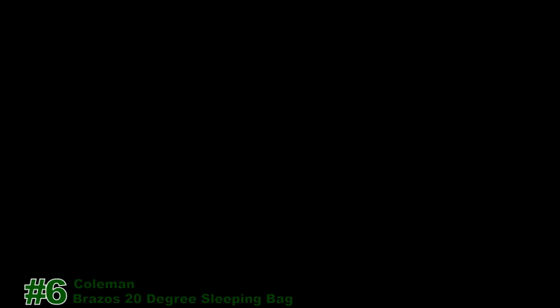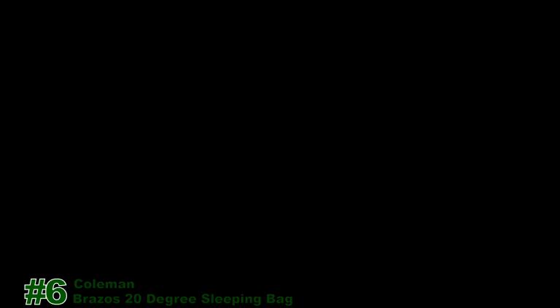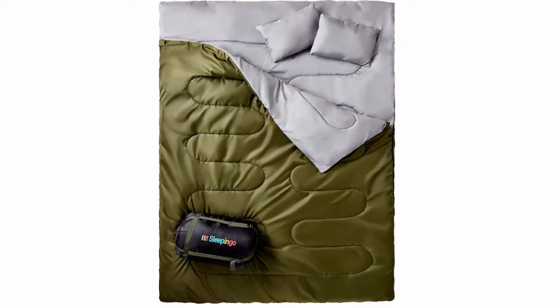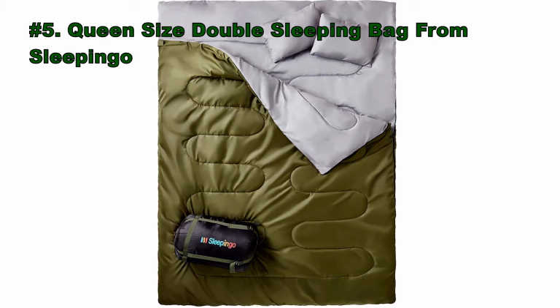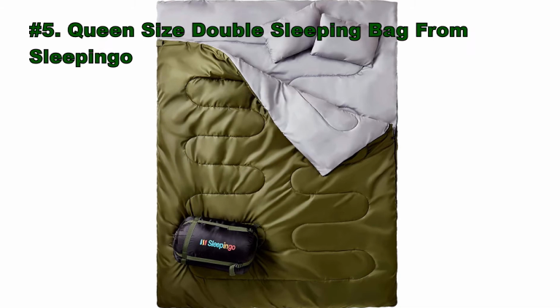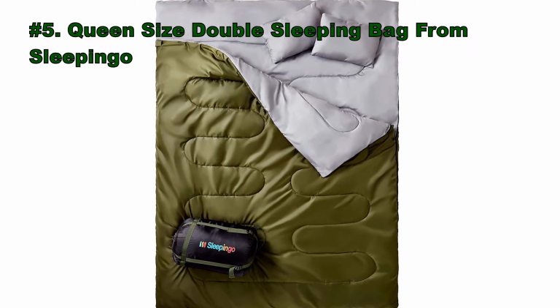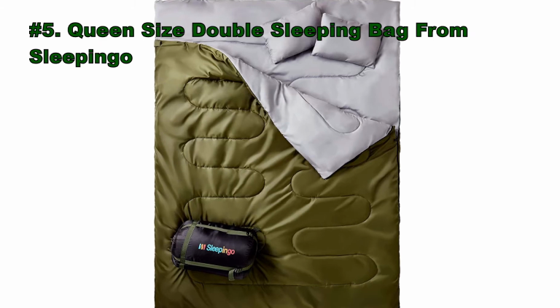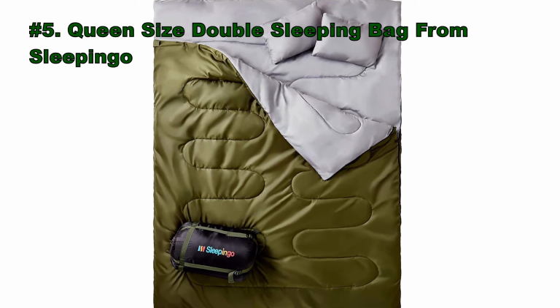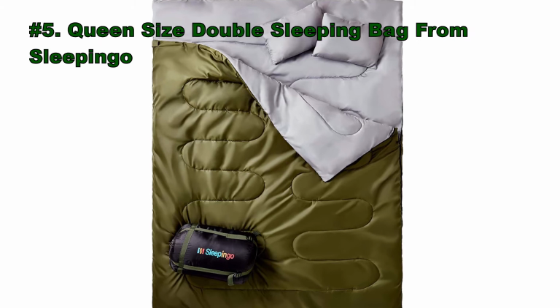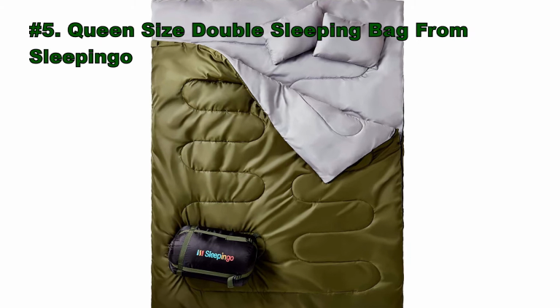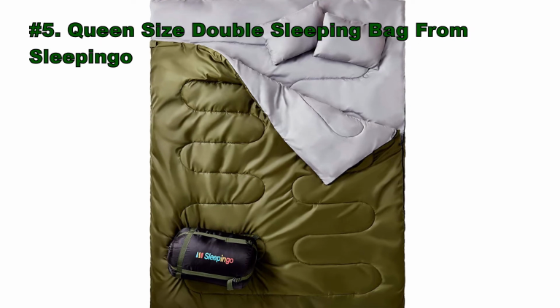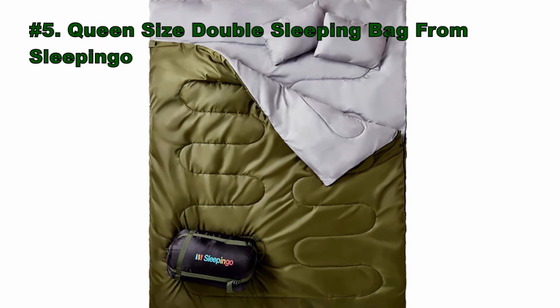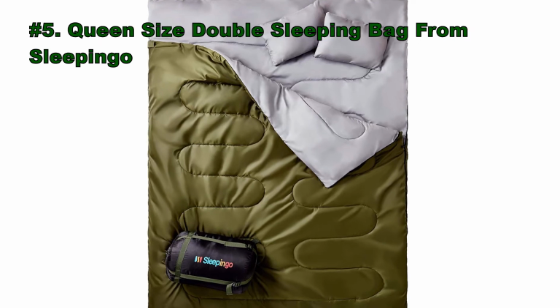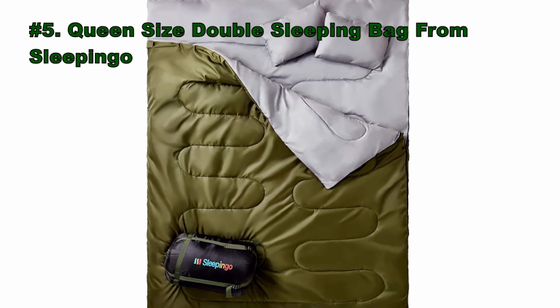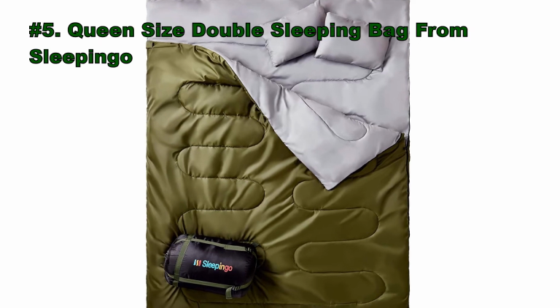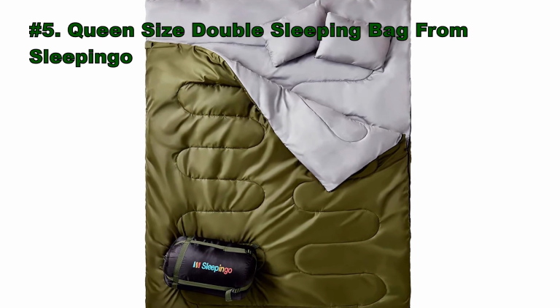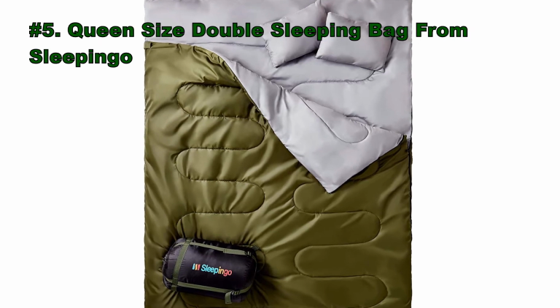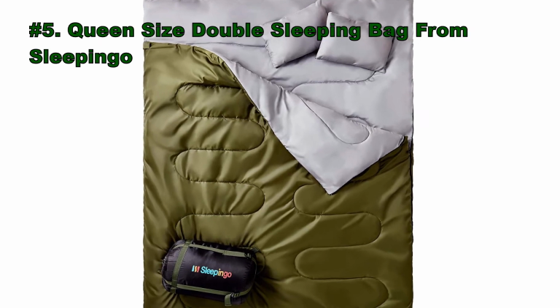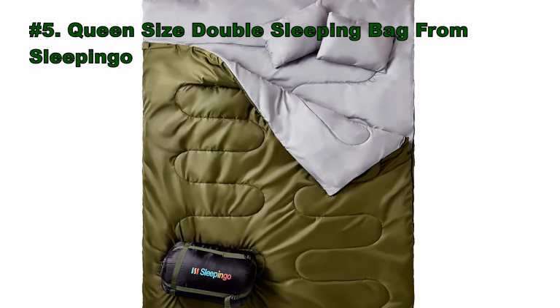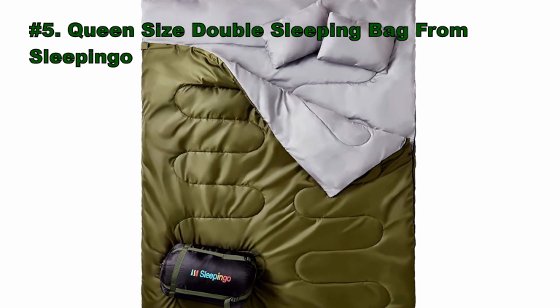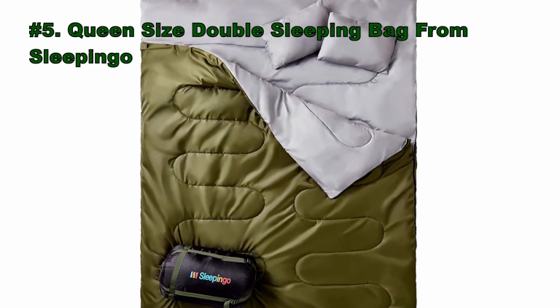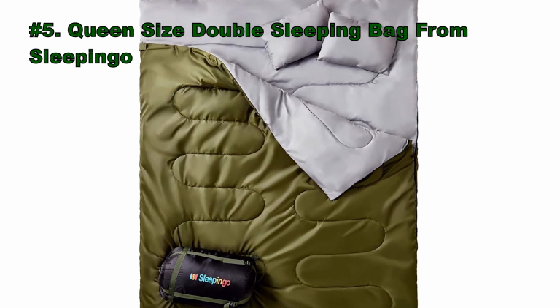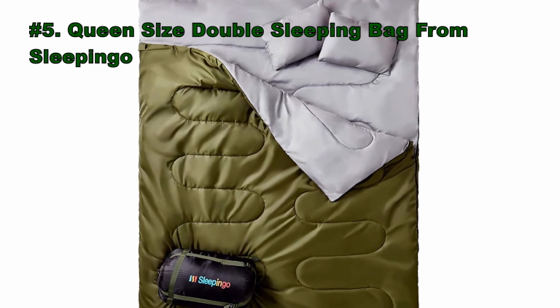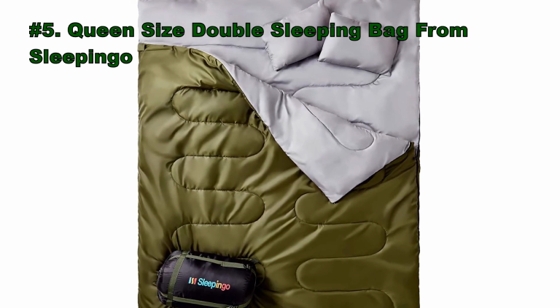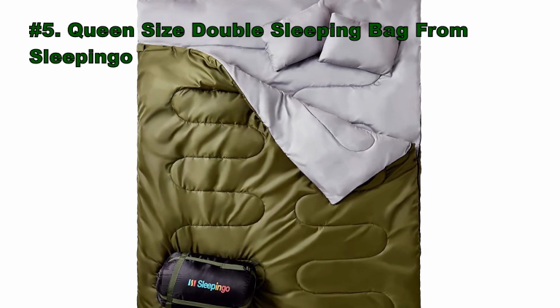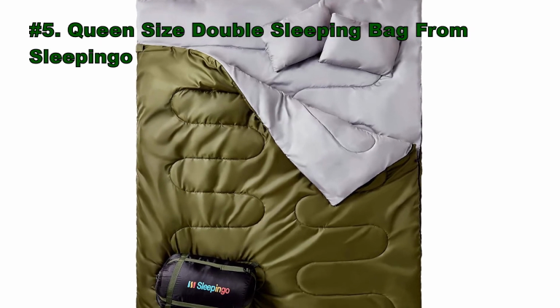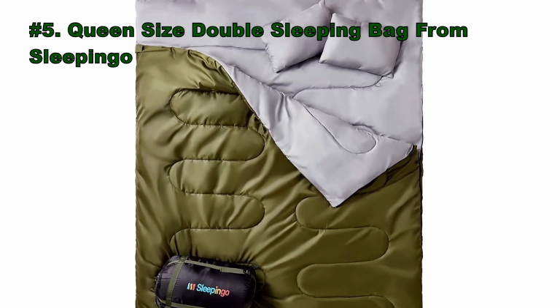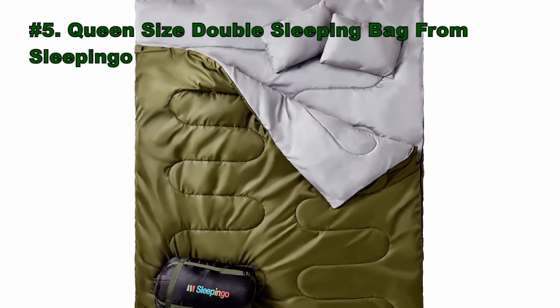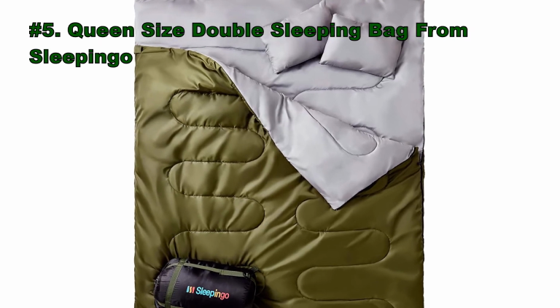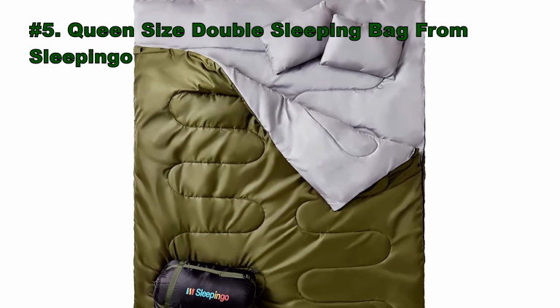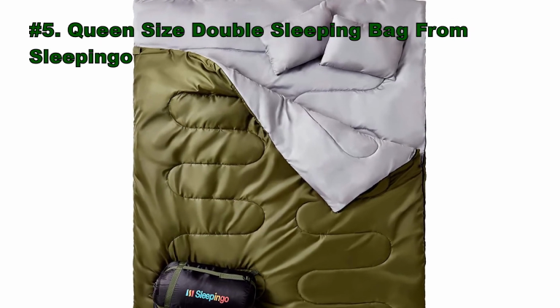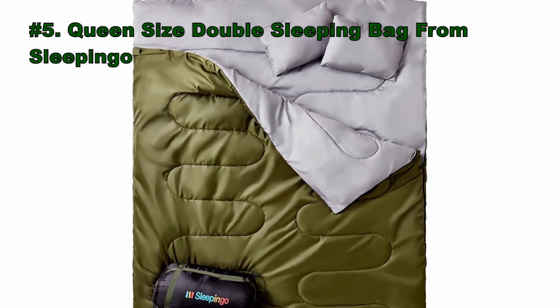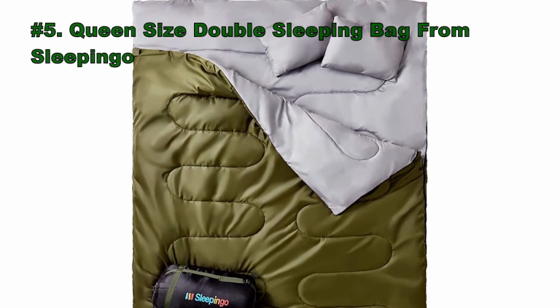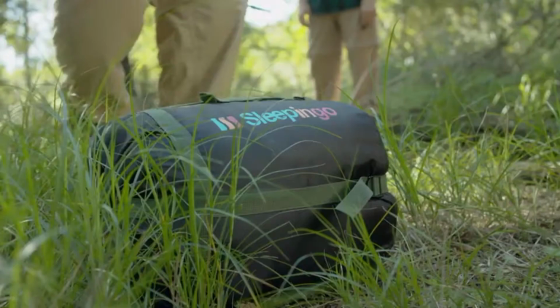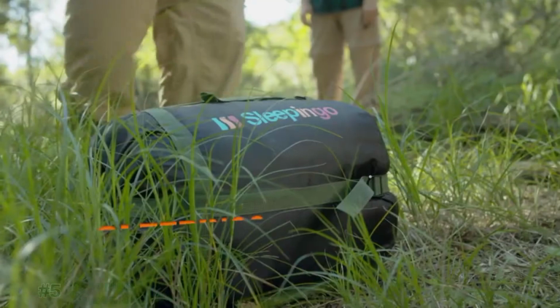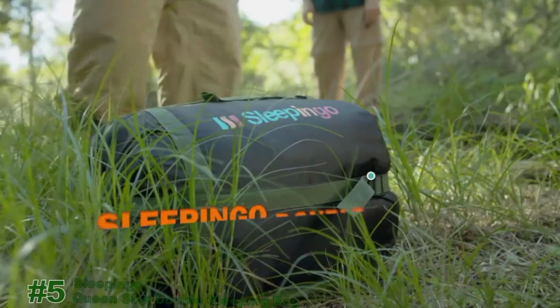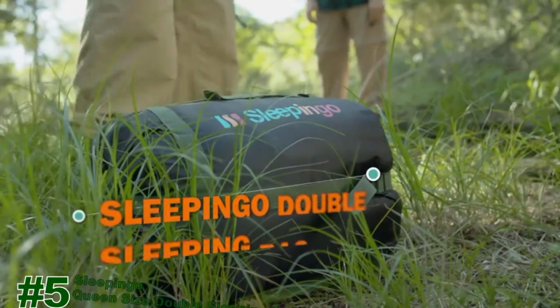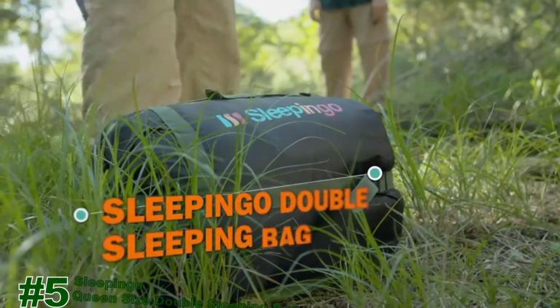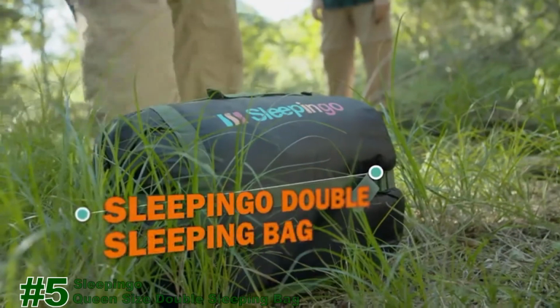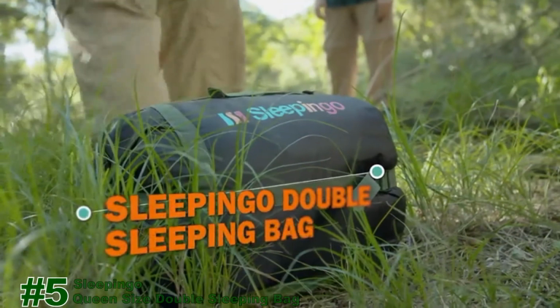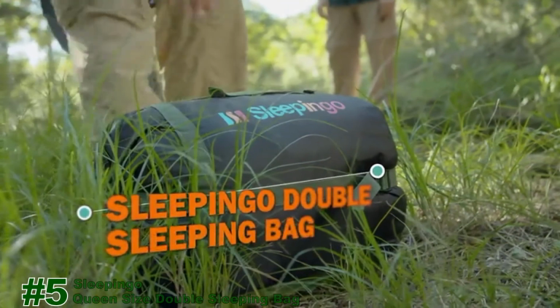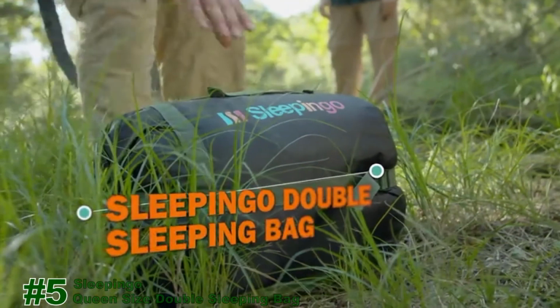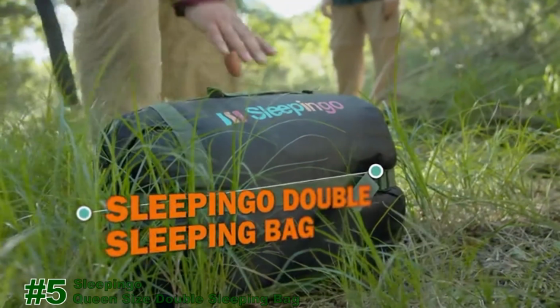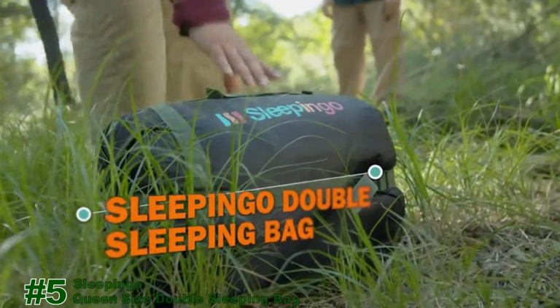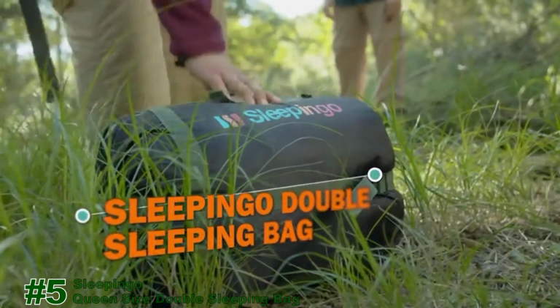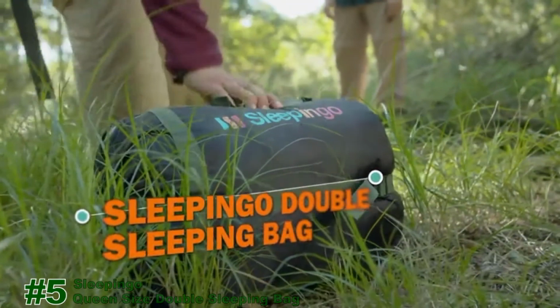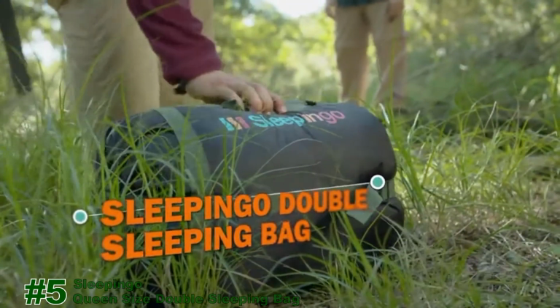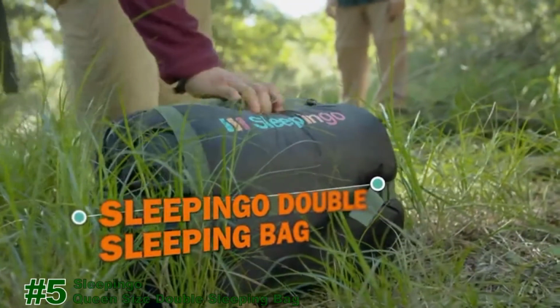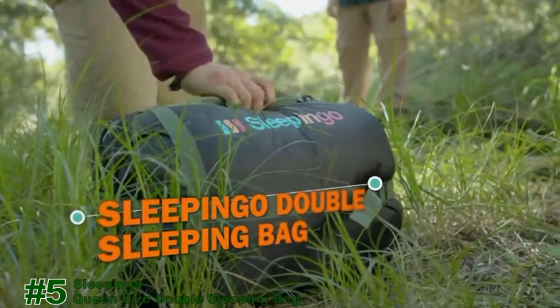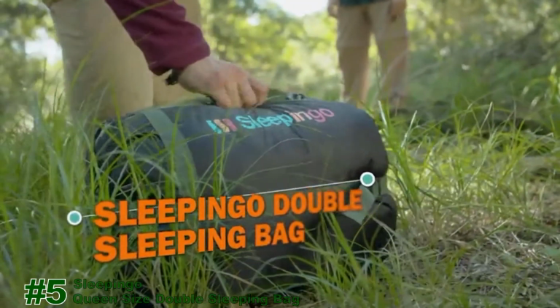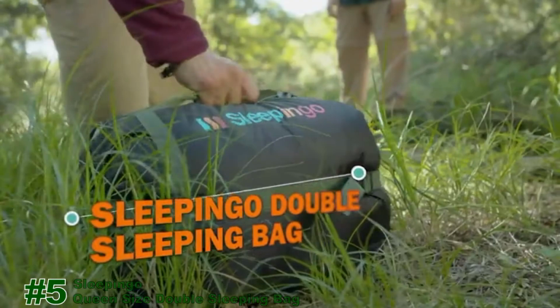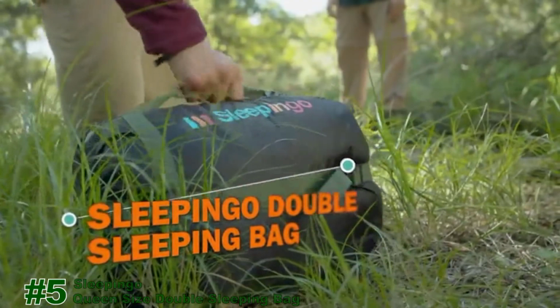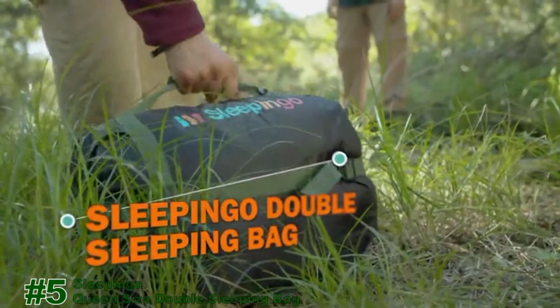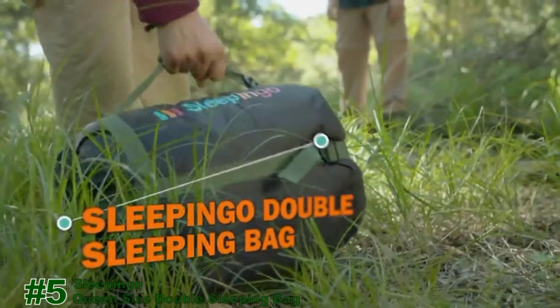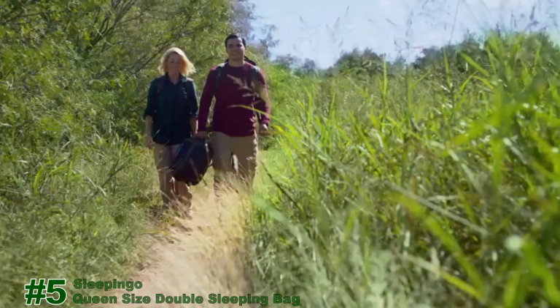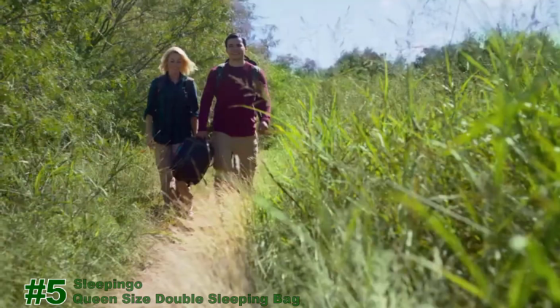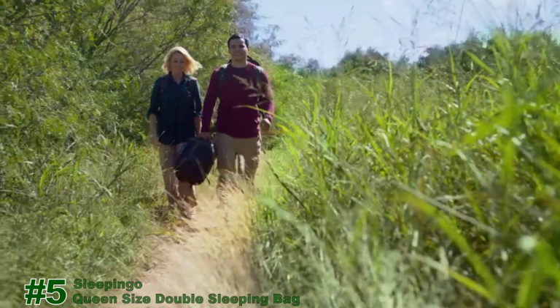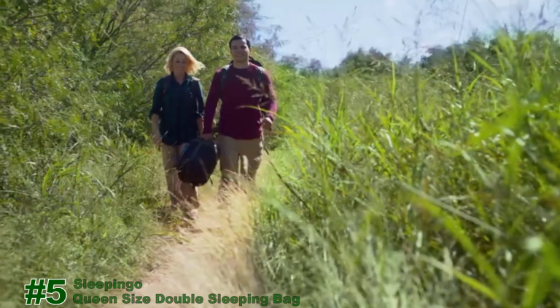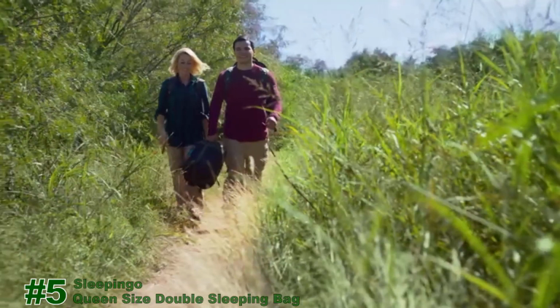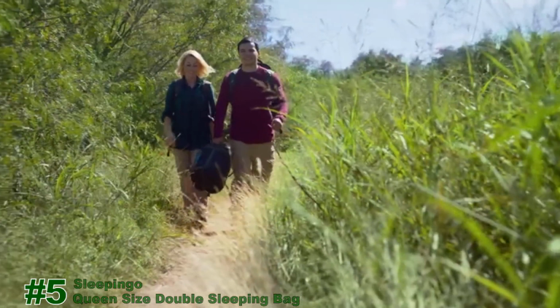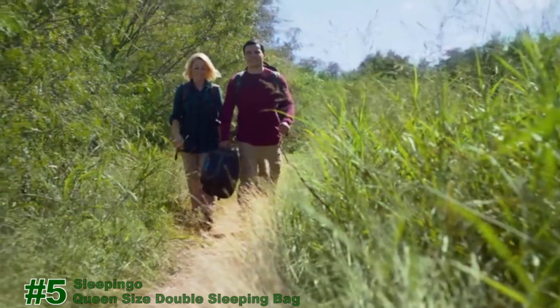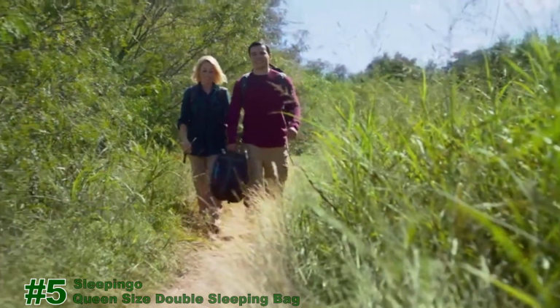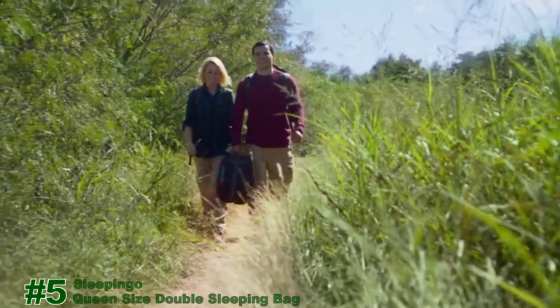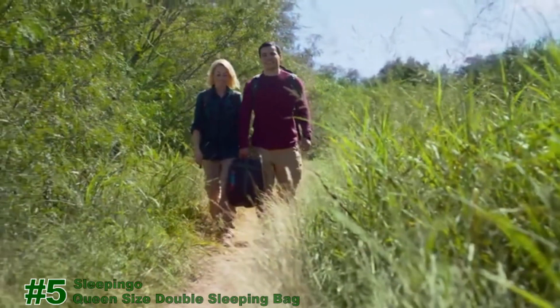Number 5: Queen-size double sleeping bag from Sleep N' Go. Get back to nature with the Sleep N' Go double sleeping bag.